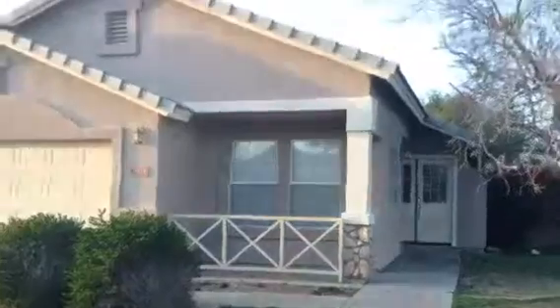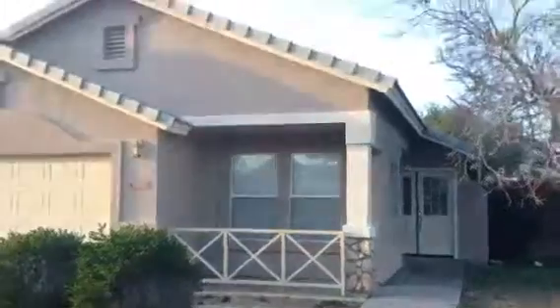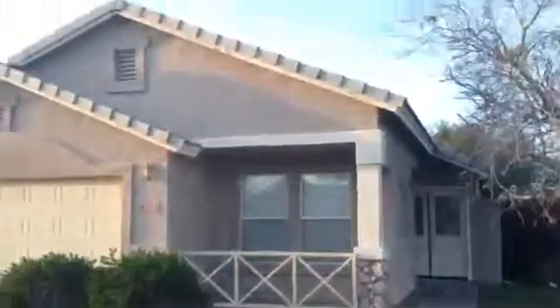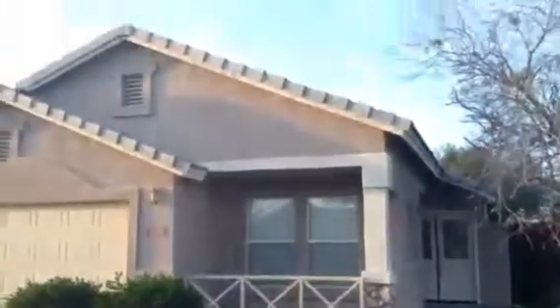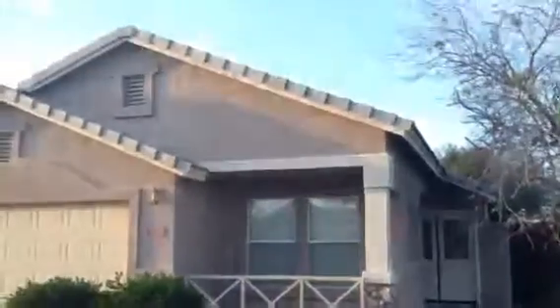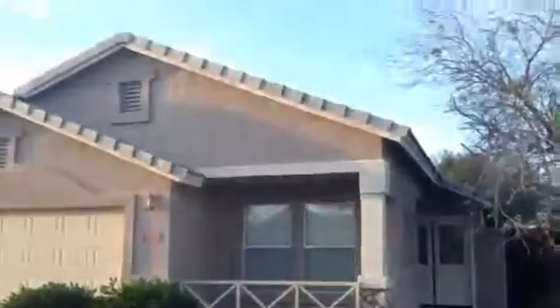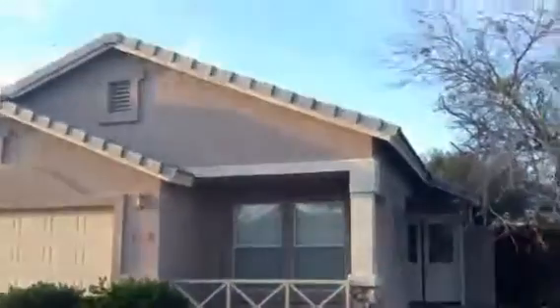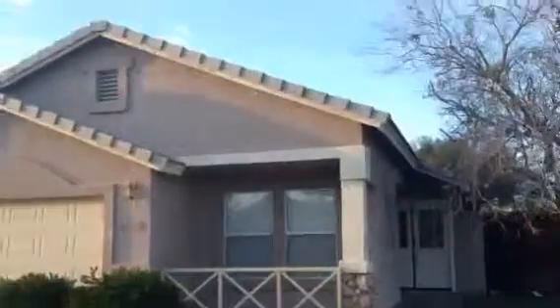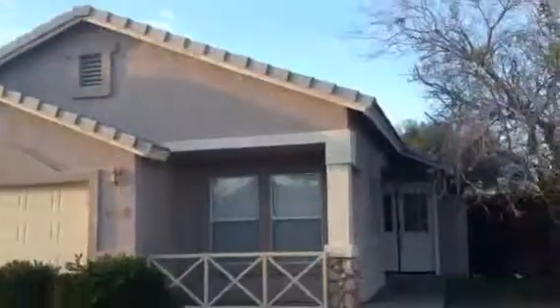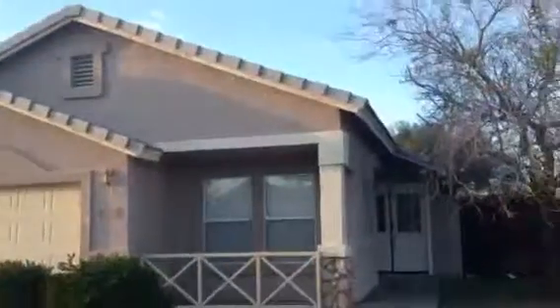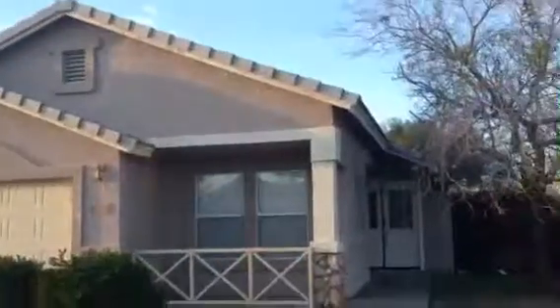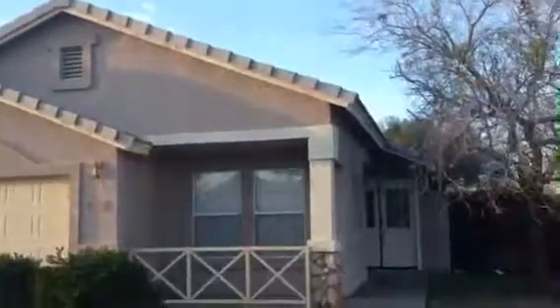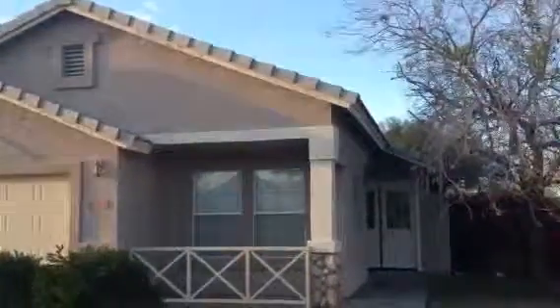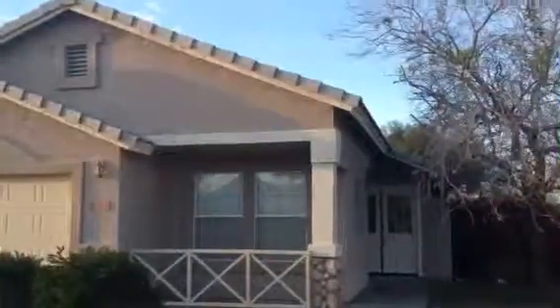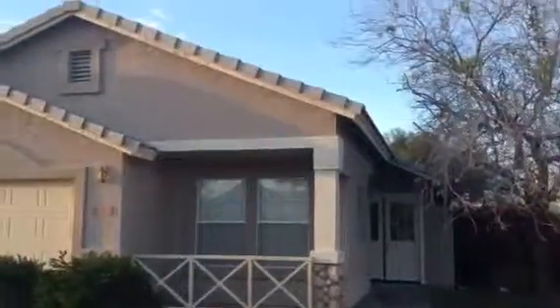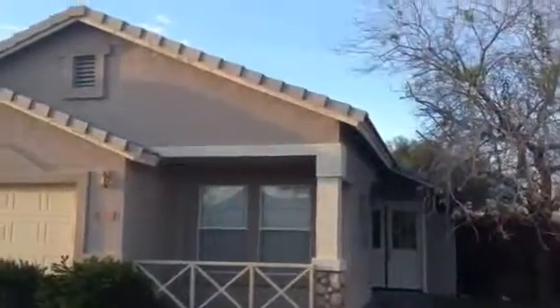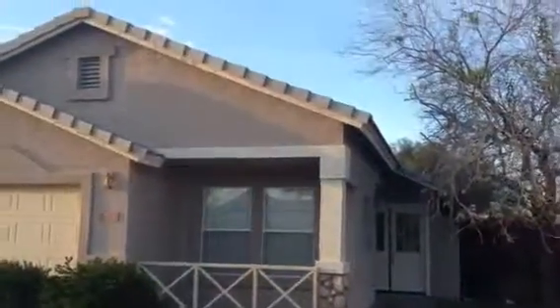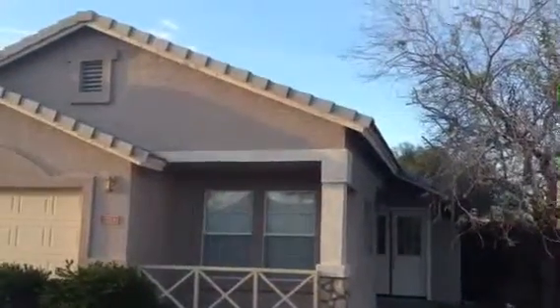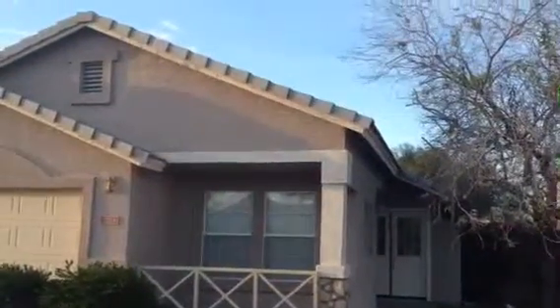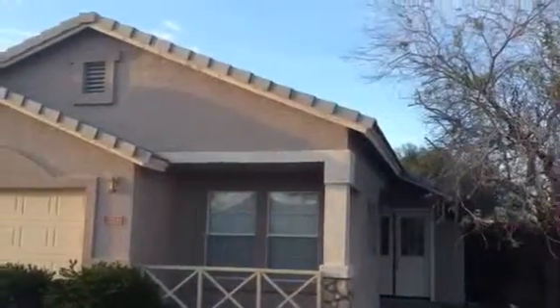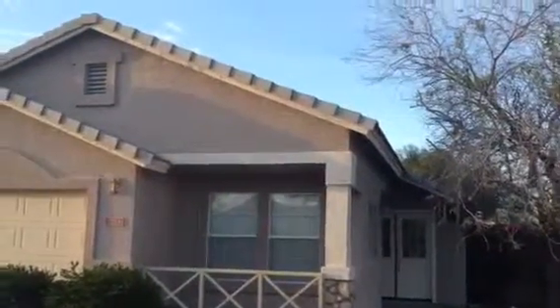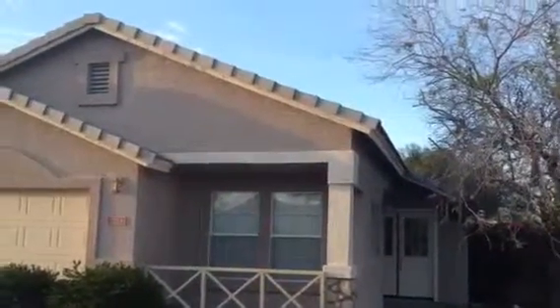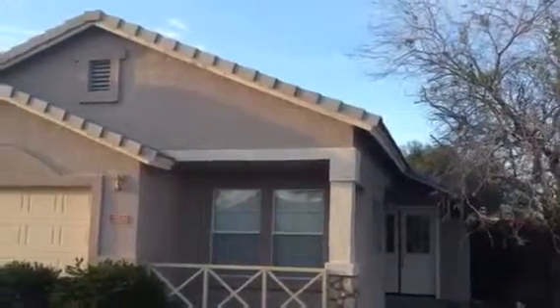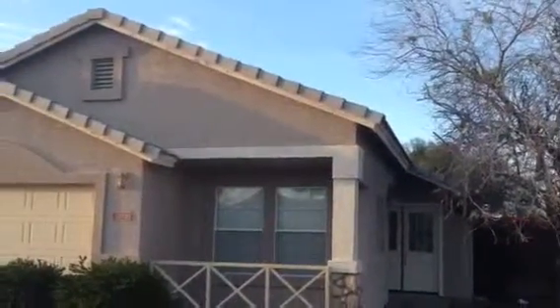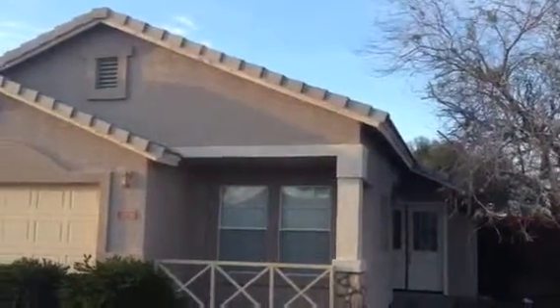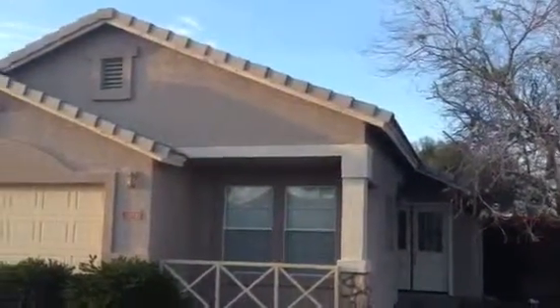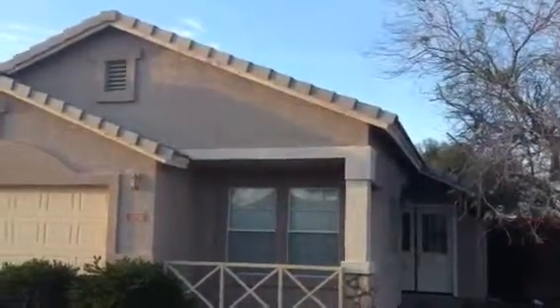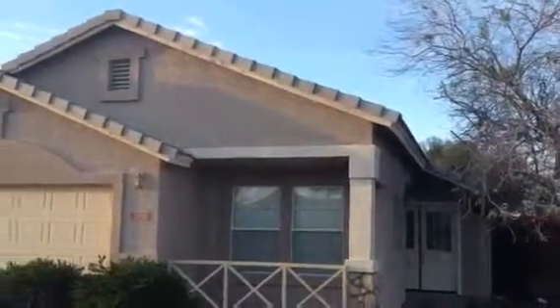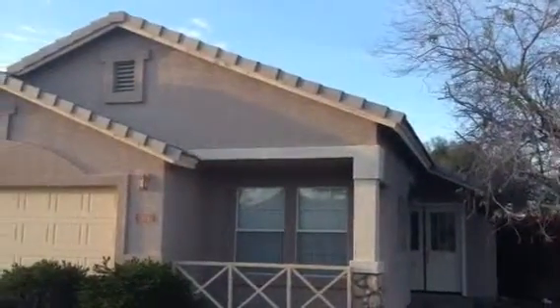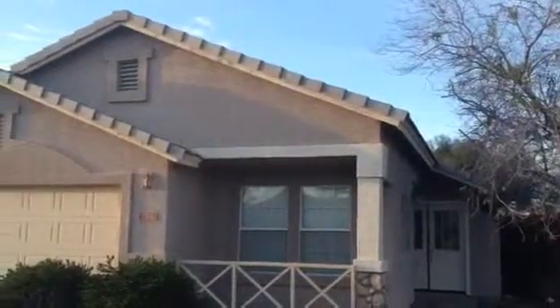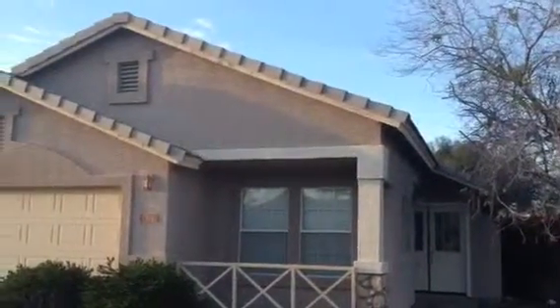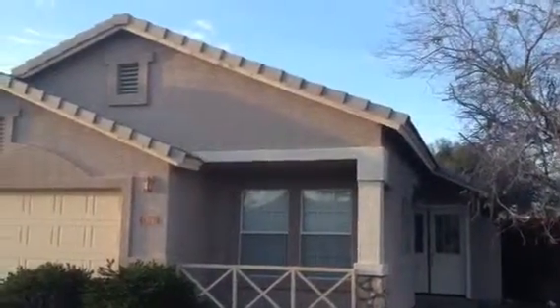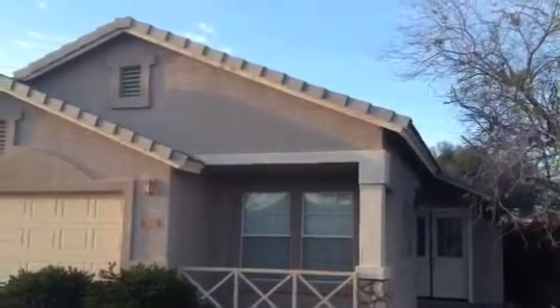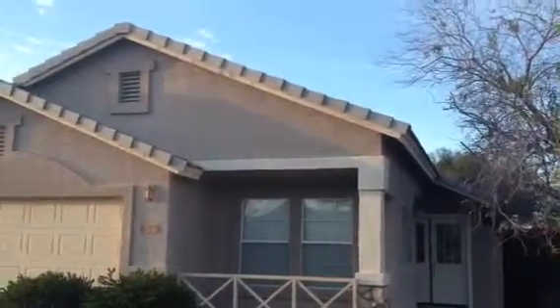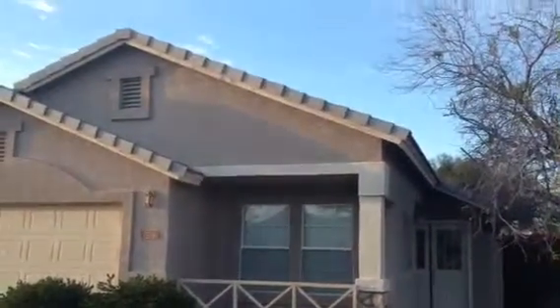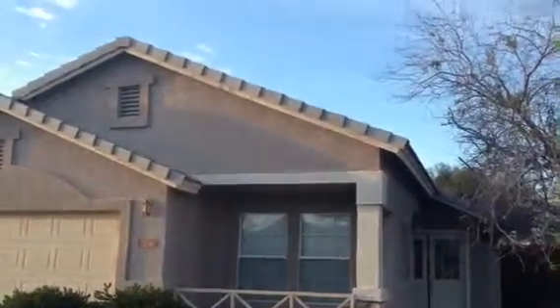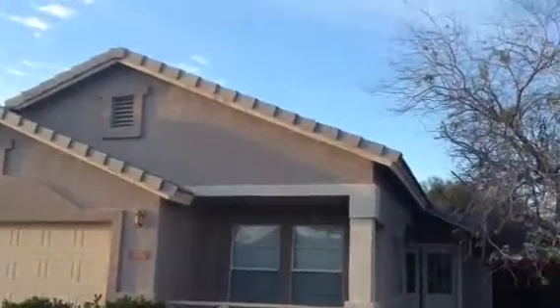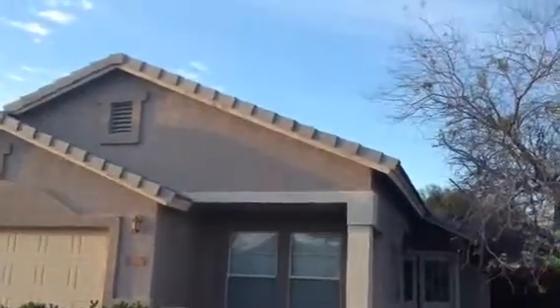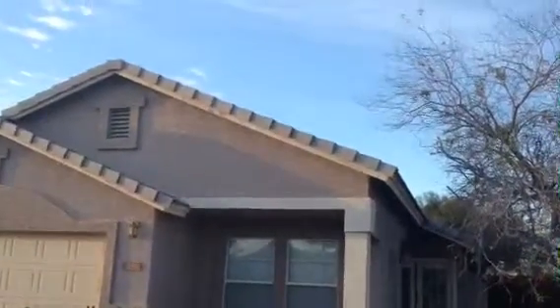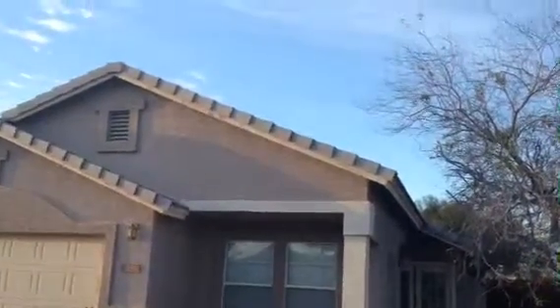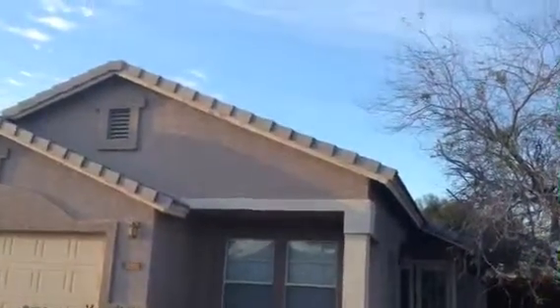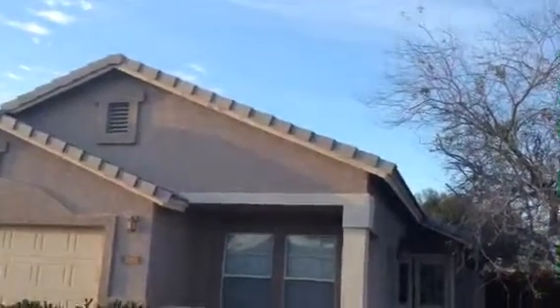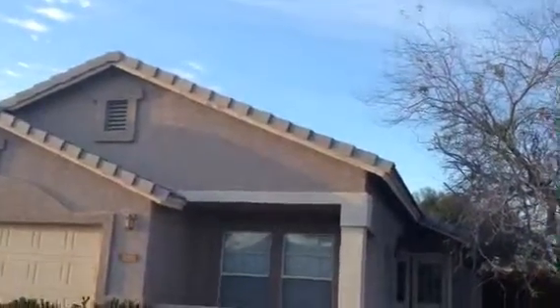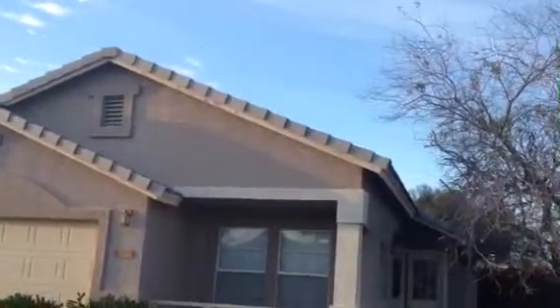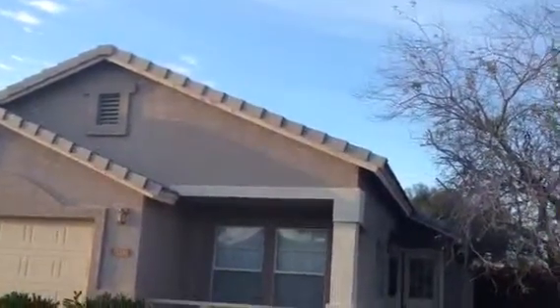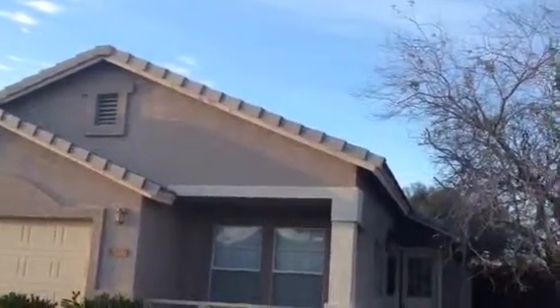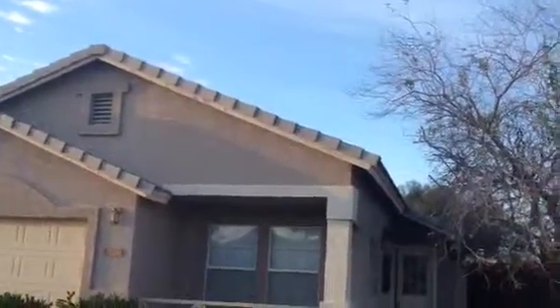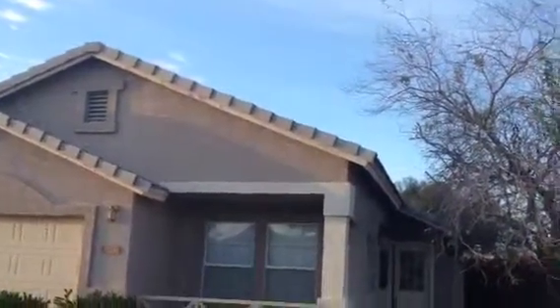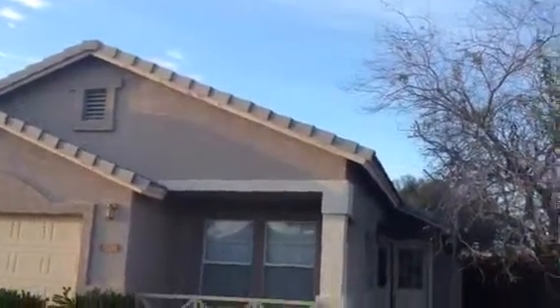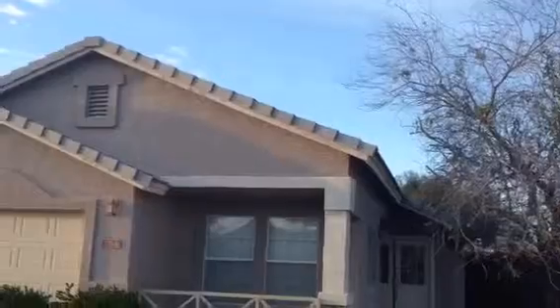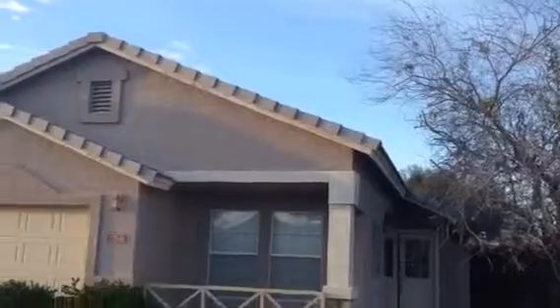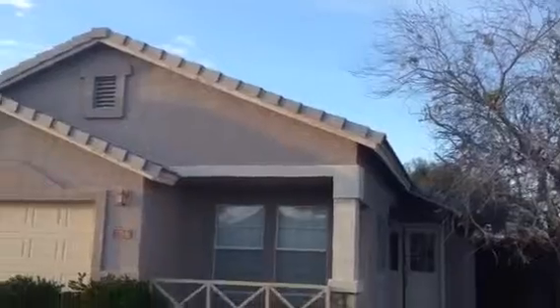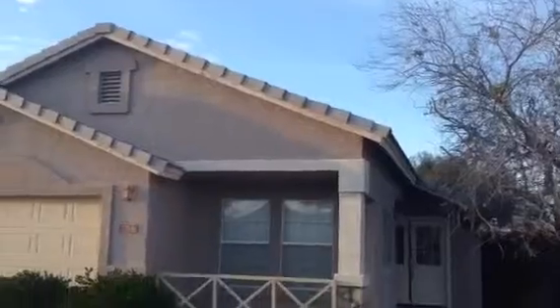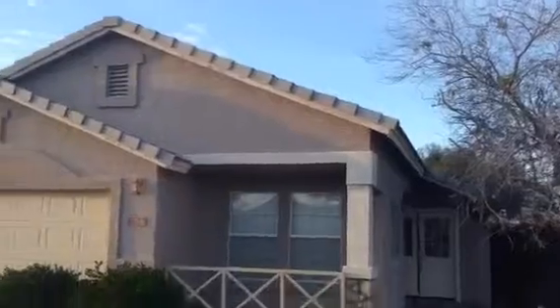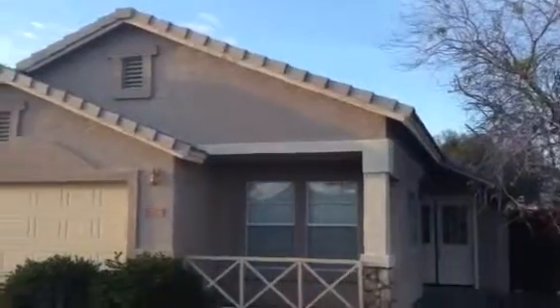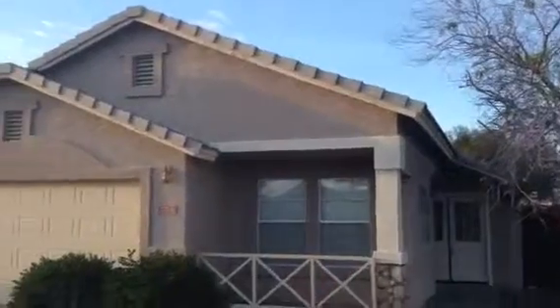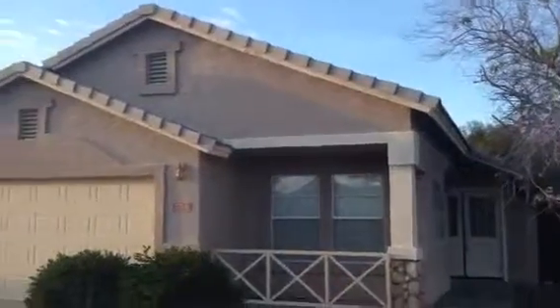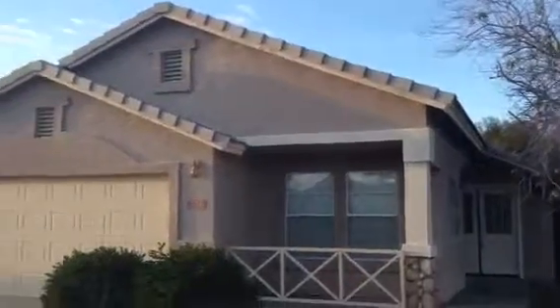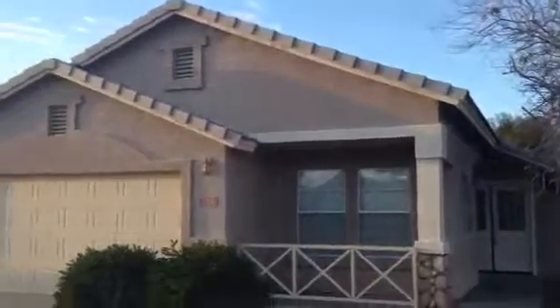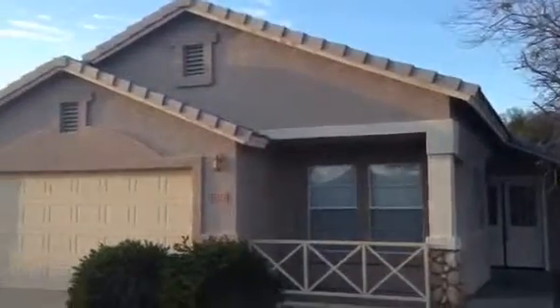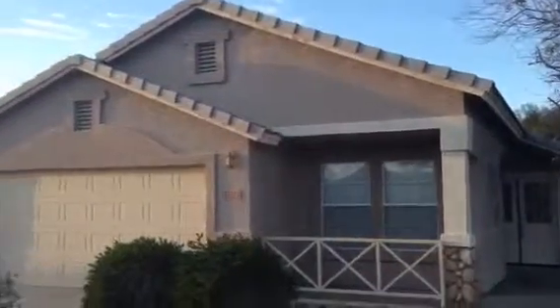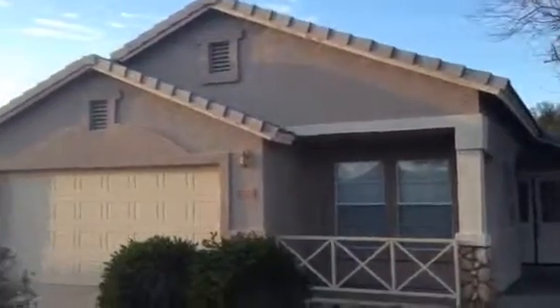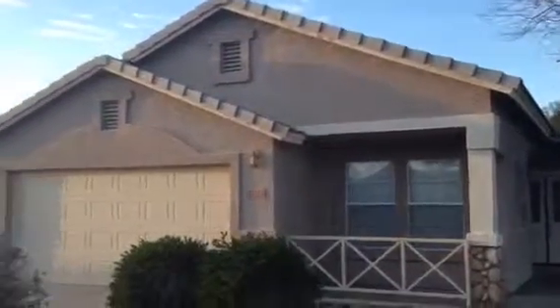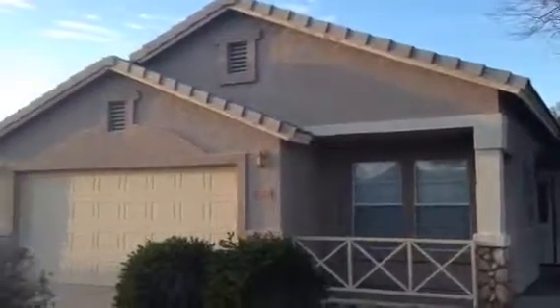It's Dick. I'm at 7714 East Obispo Avenue, Mesa, Arizona.